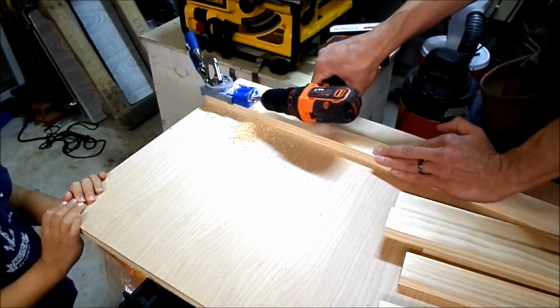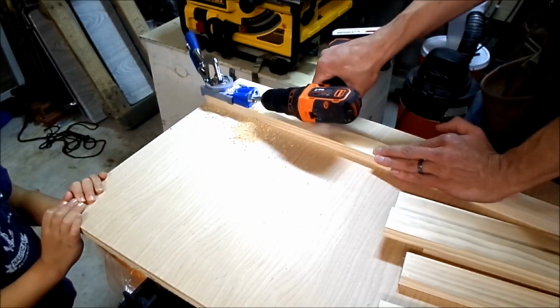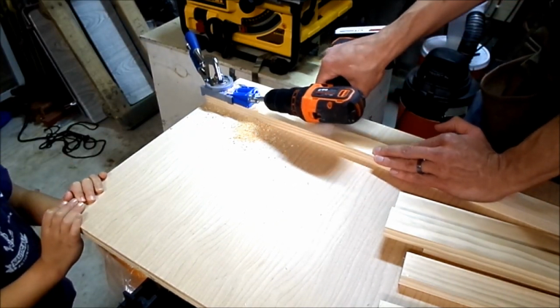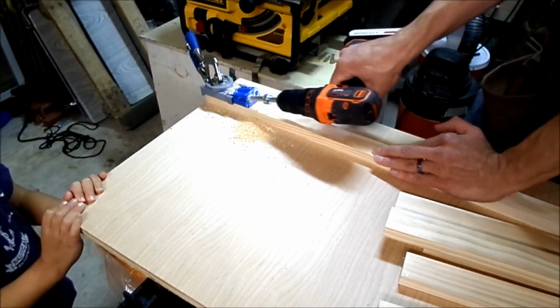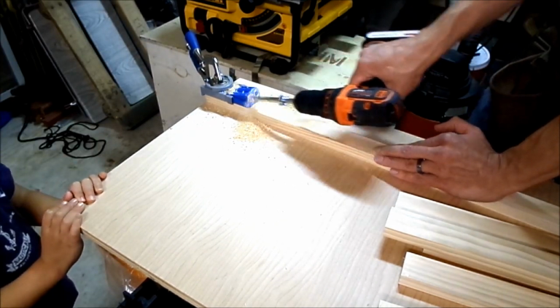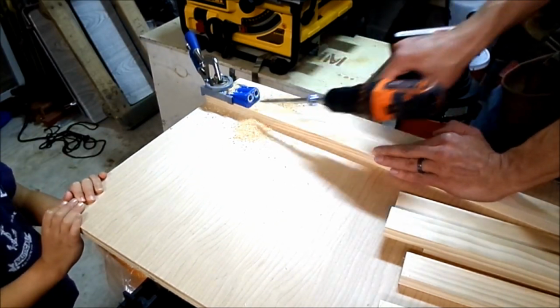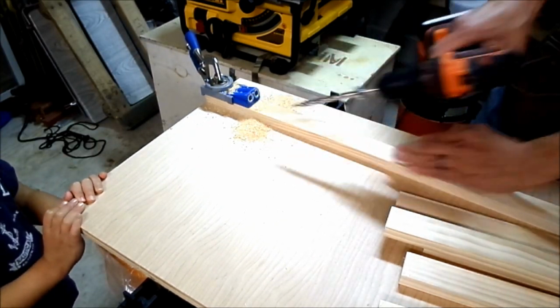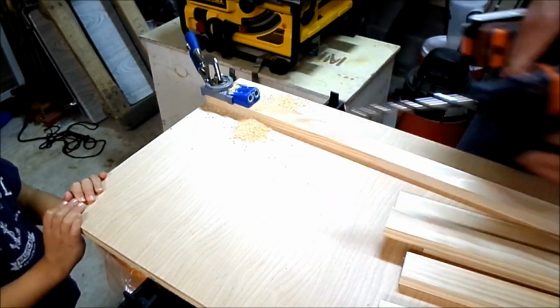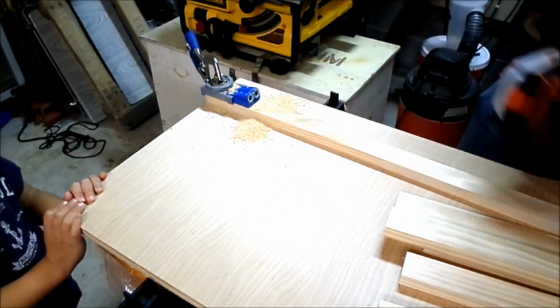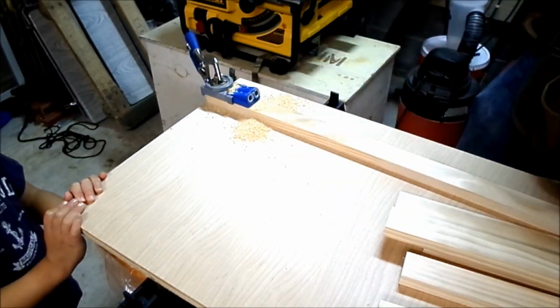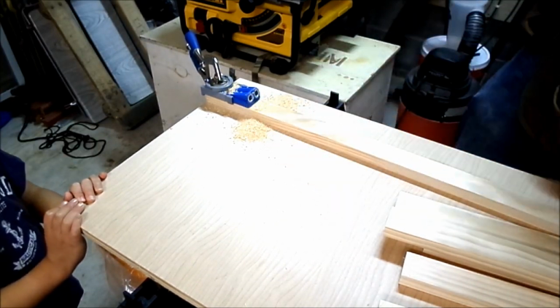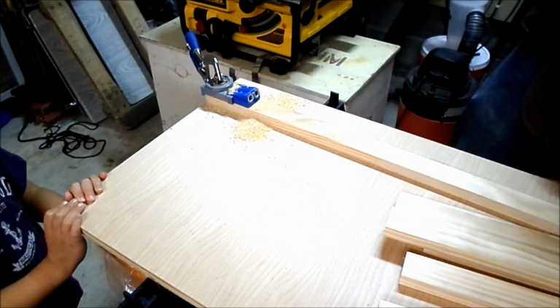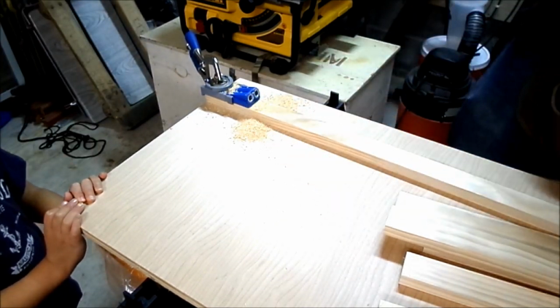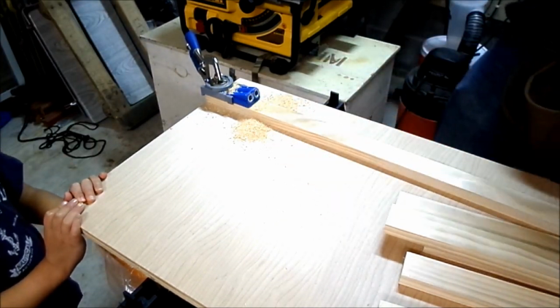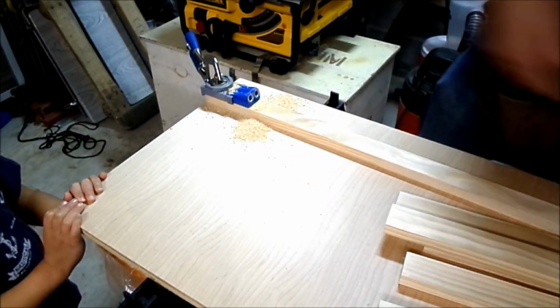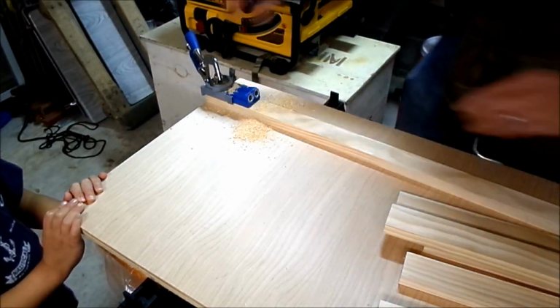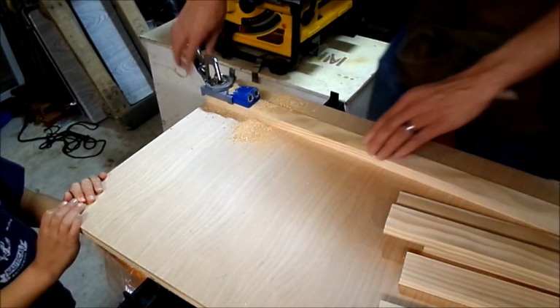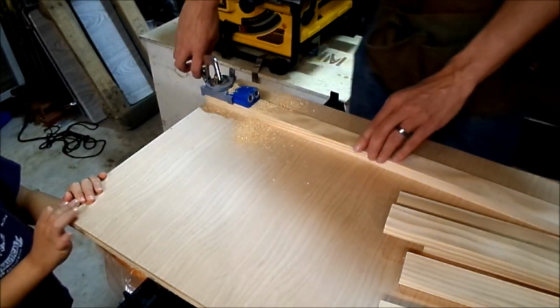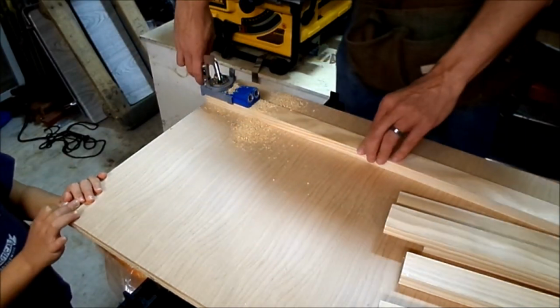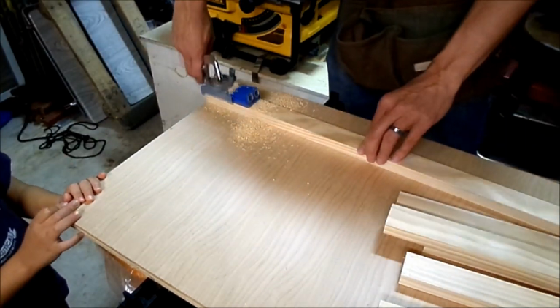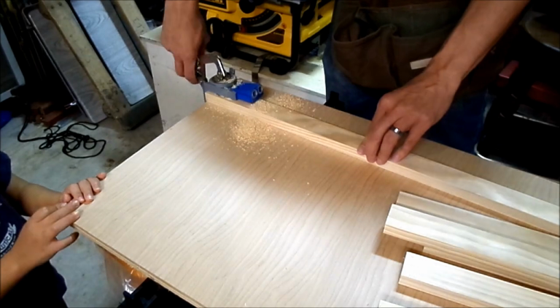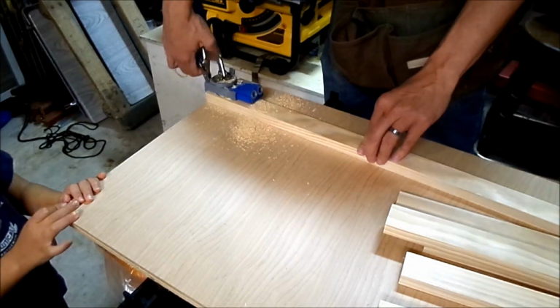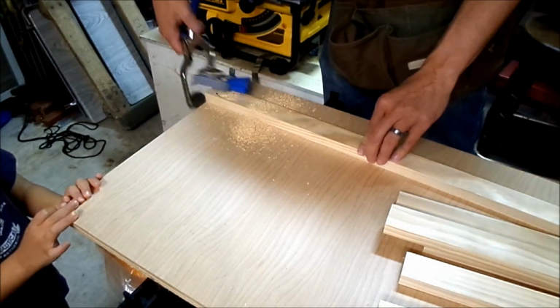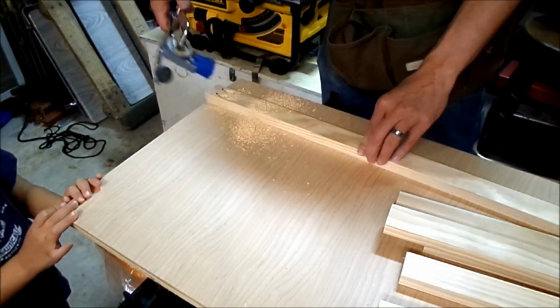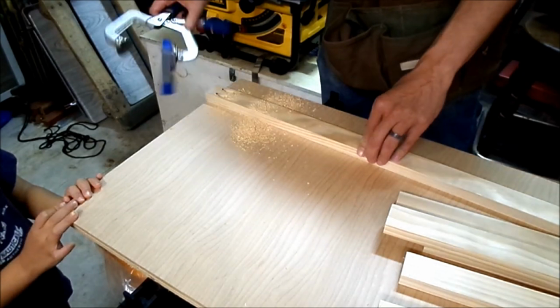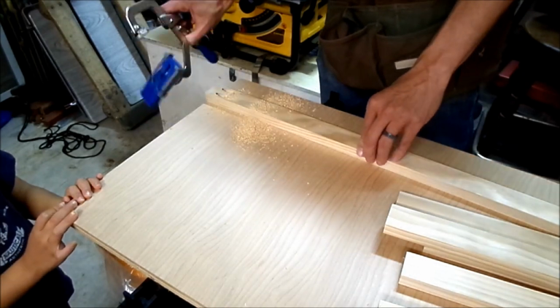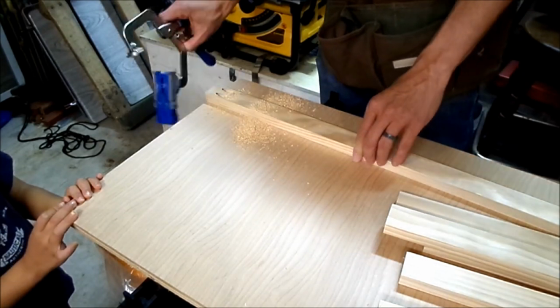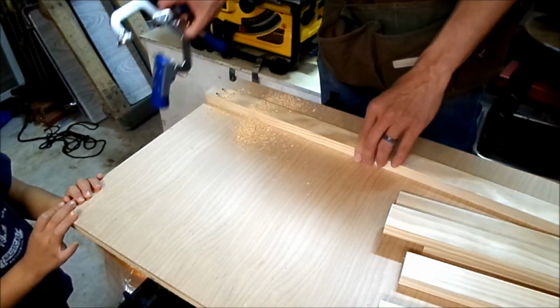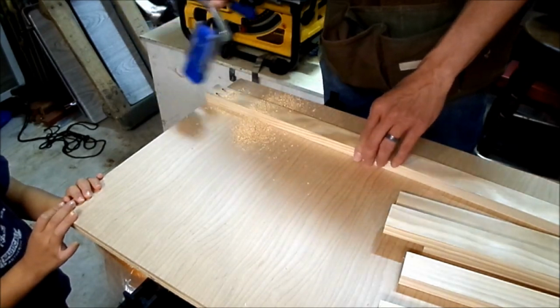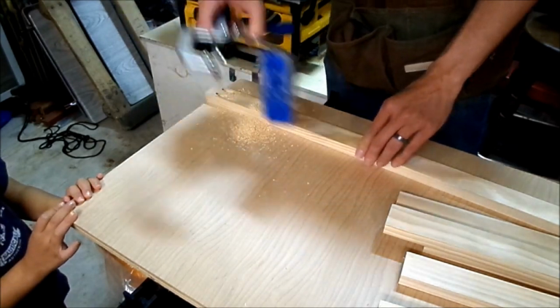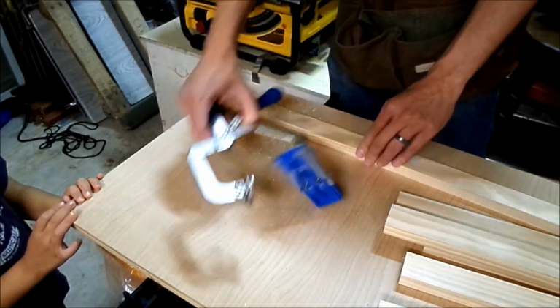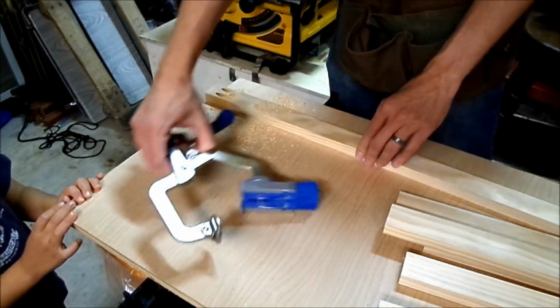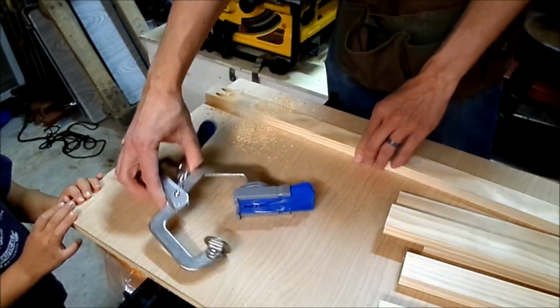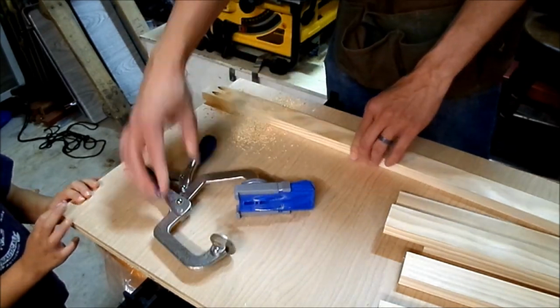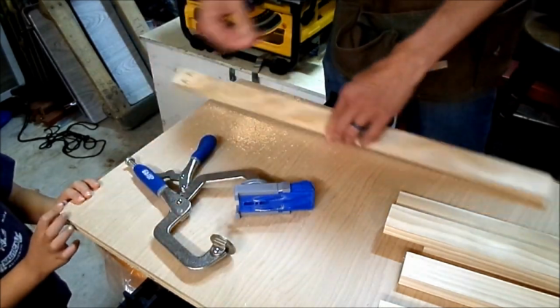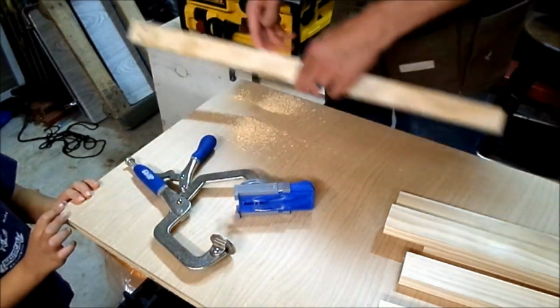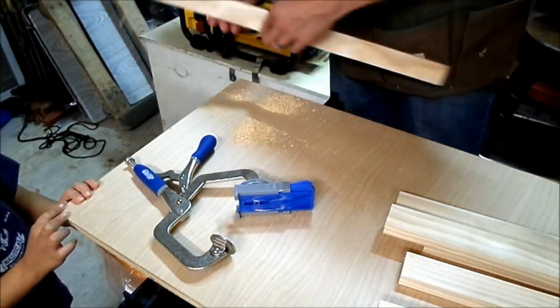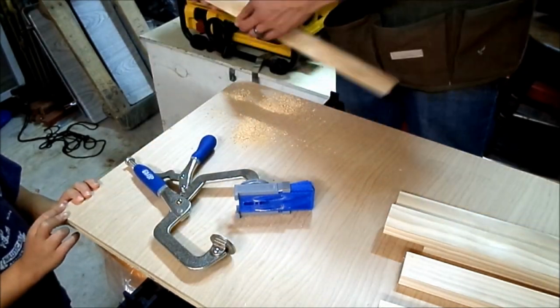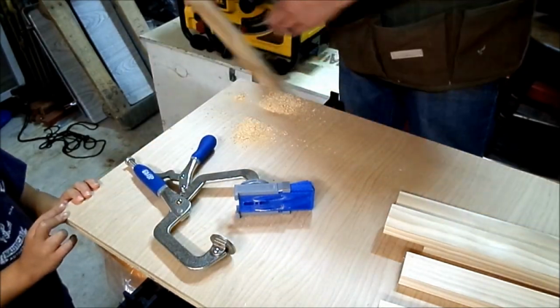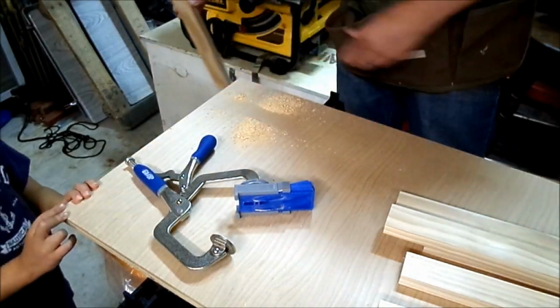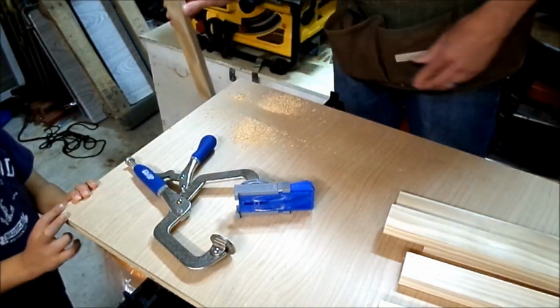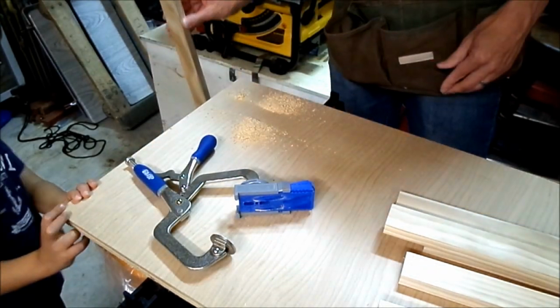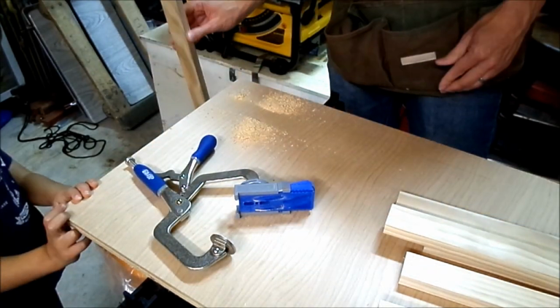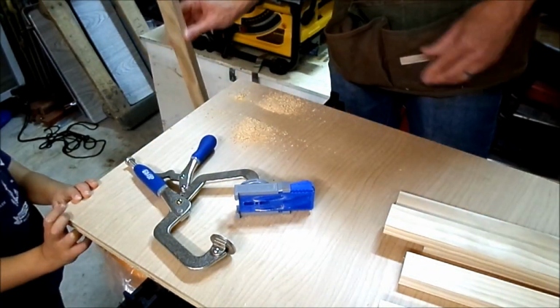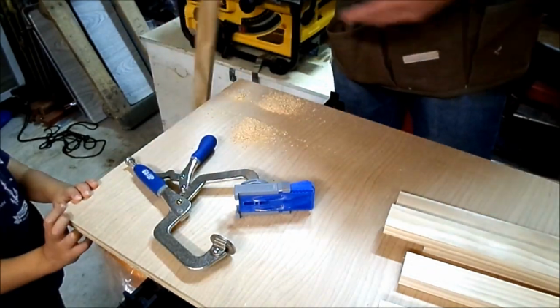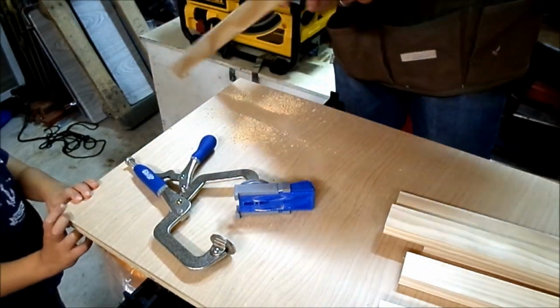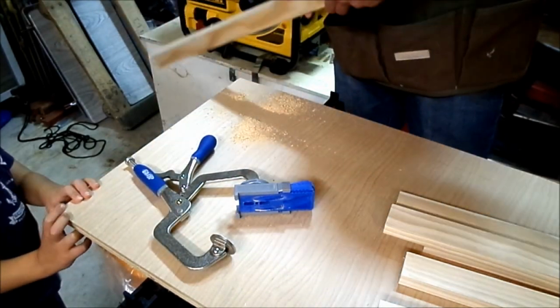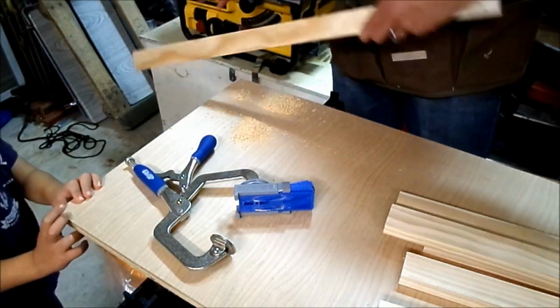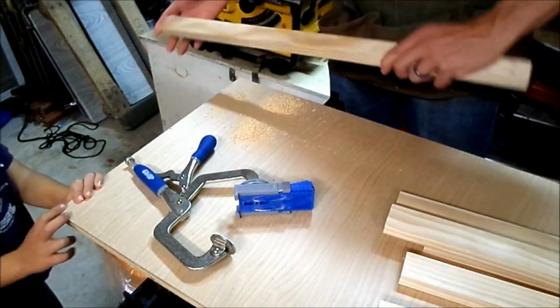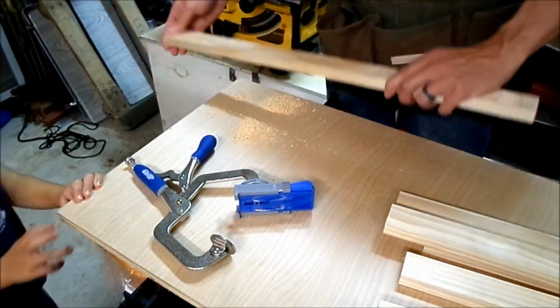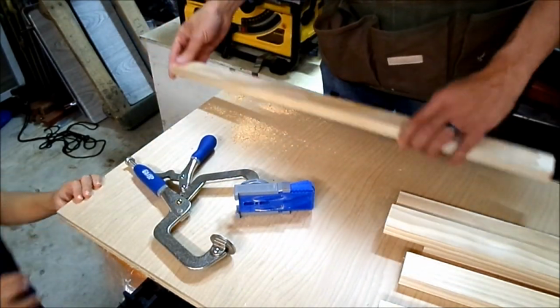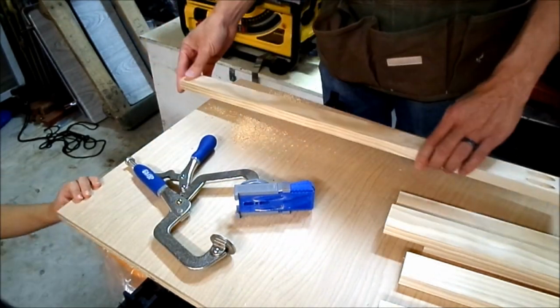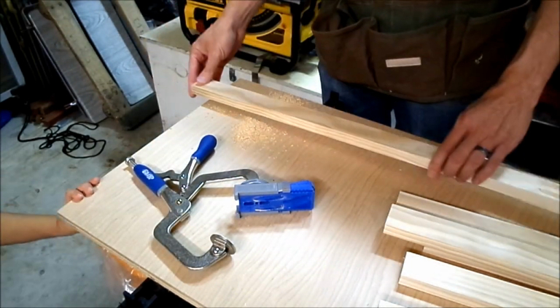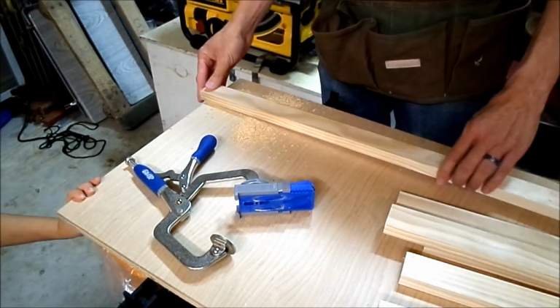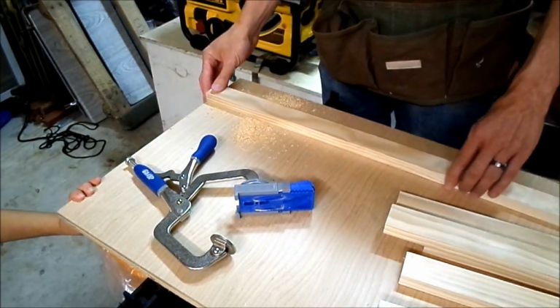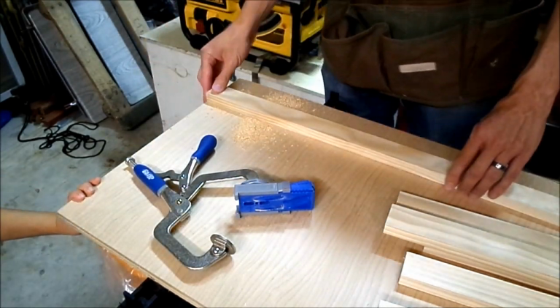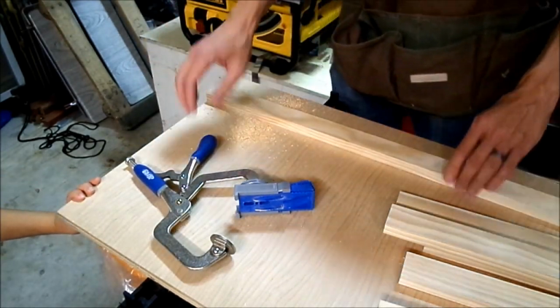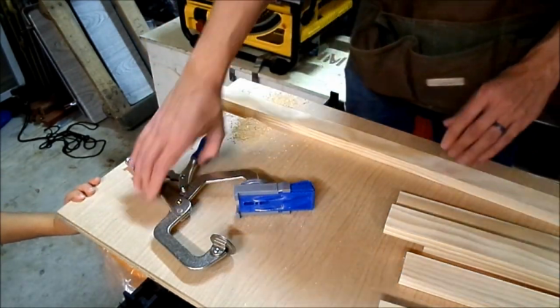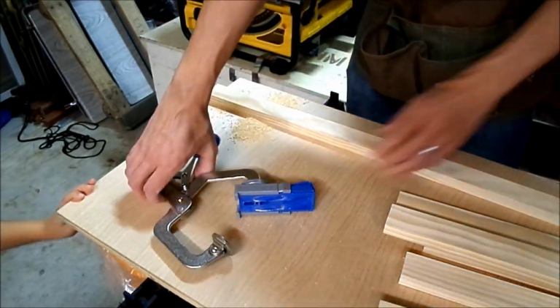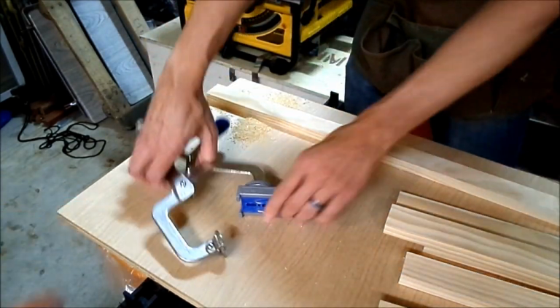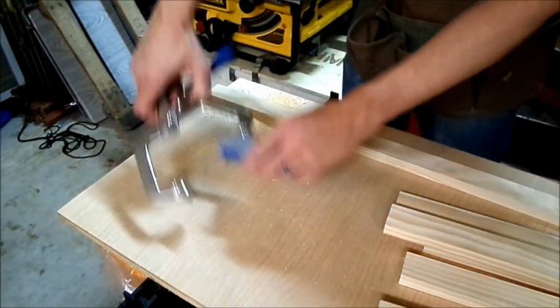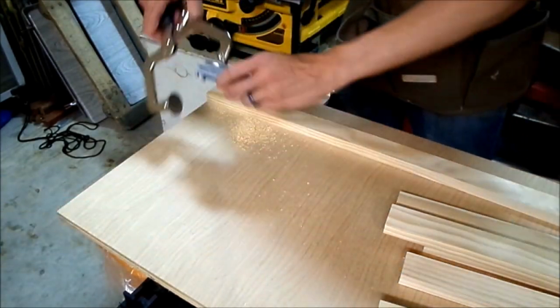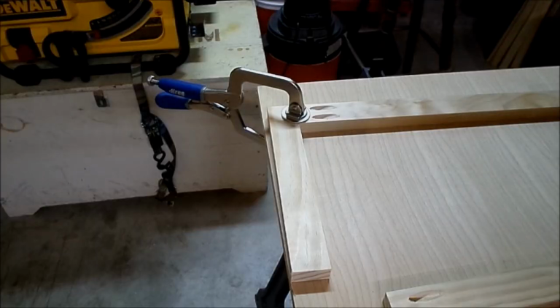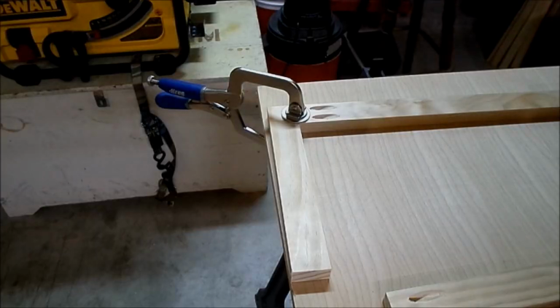The power tools I used in this project were a table saw, router, drill, and an orbital sander.